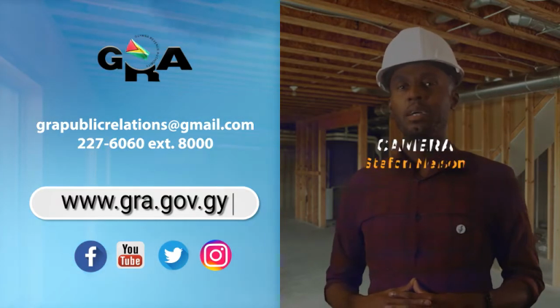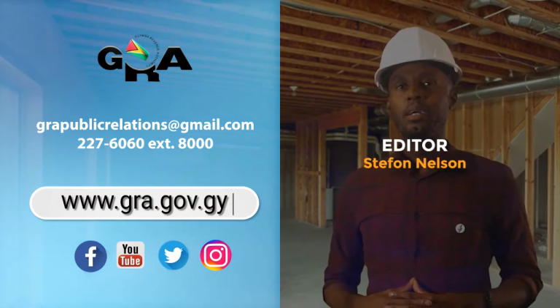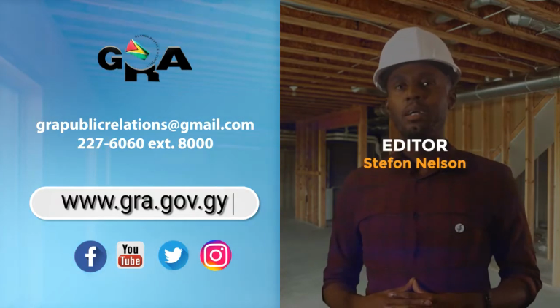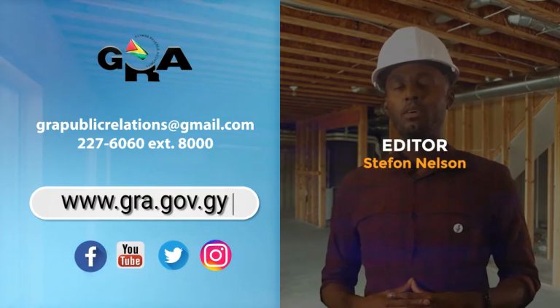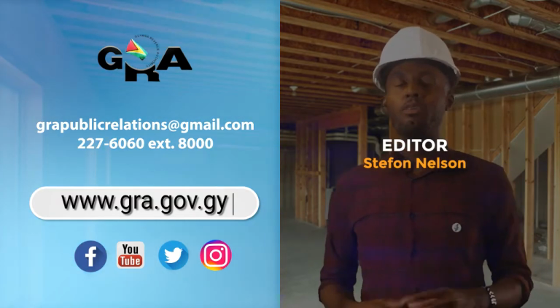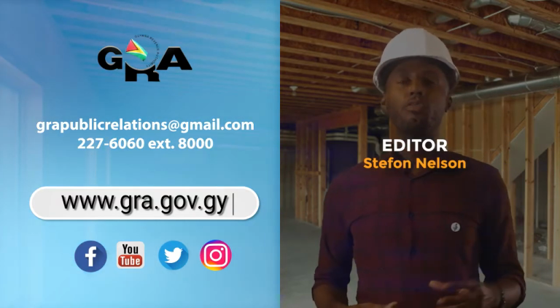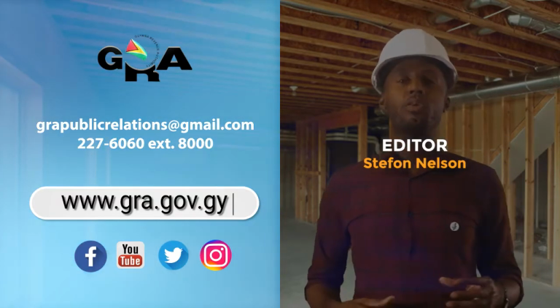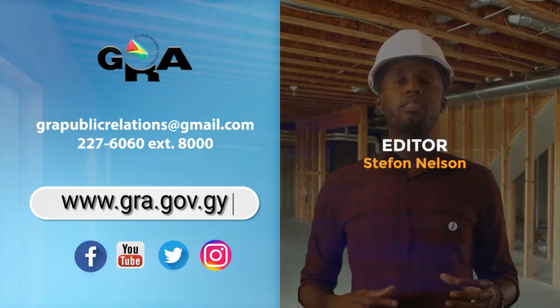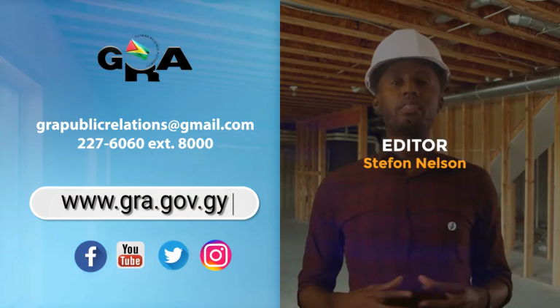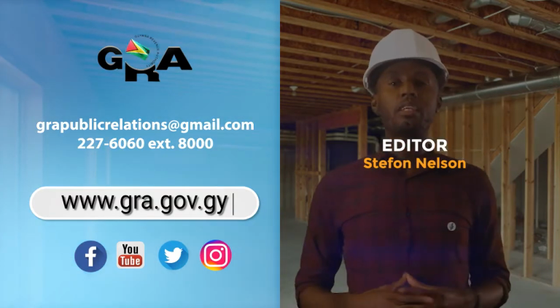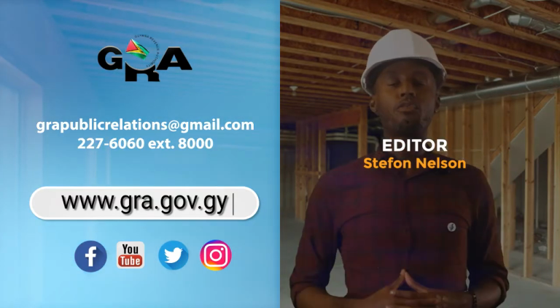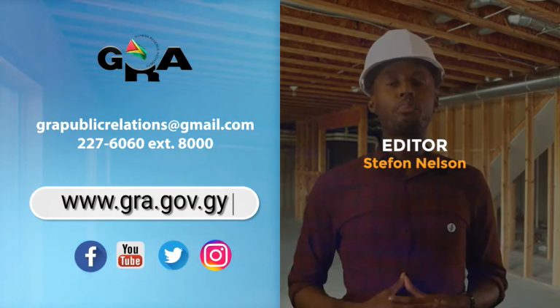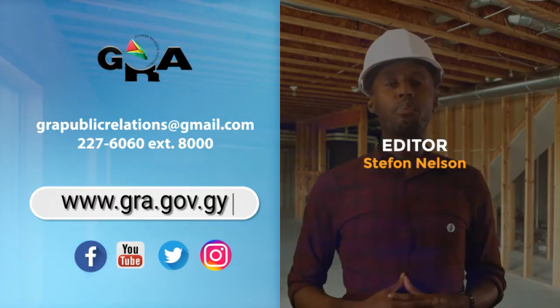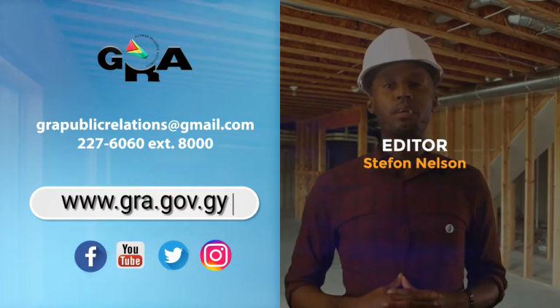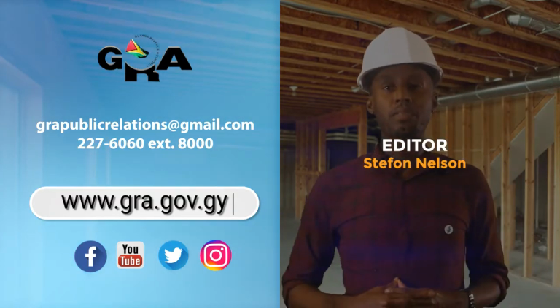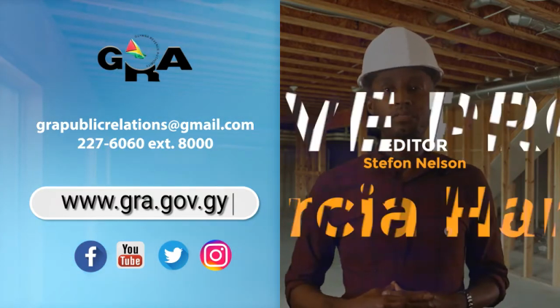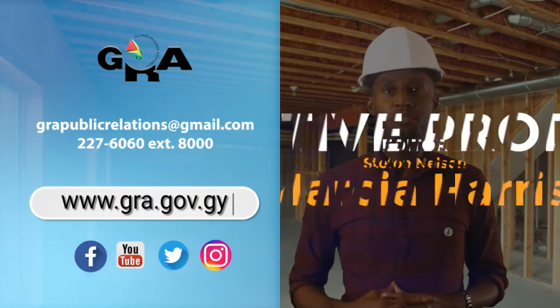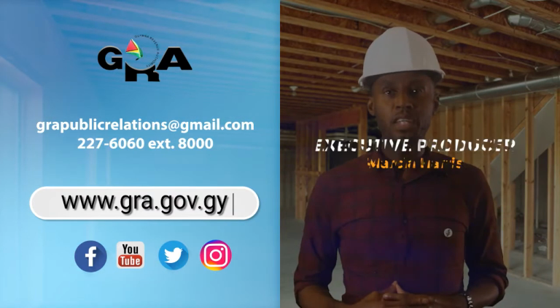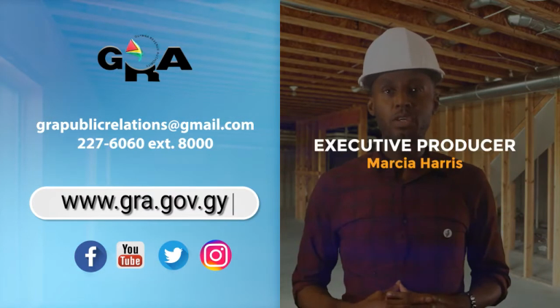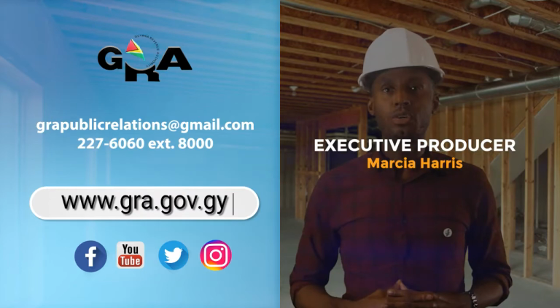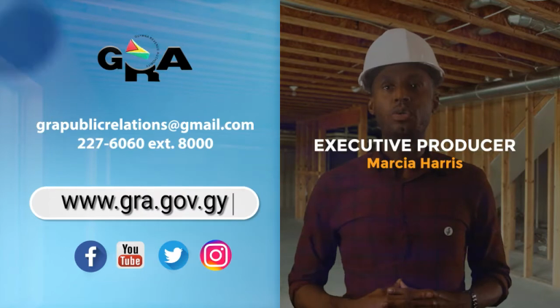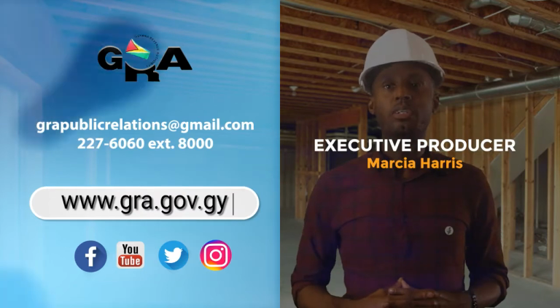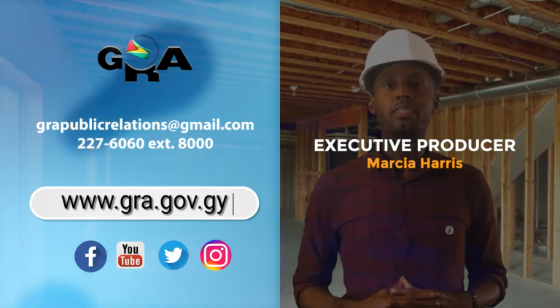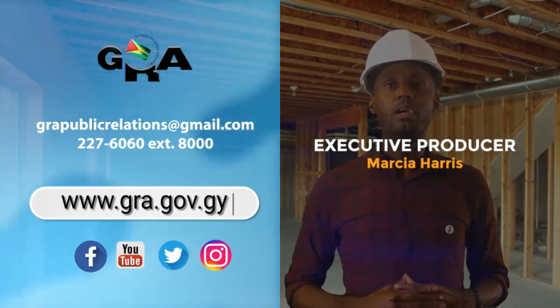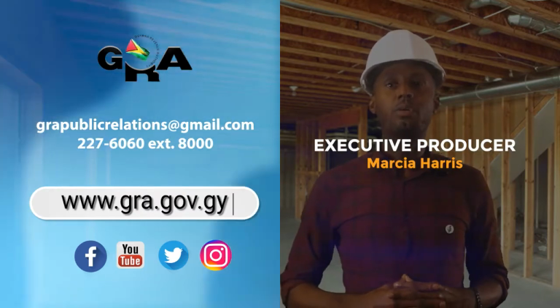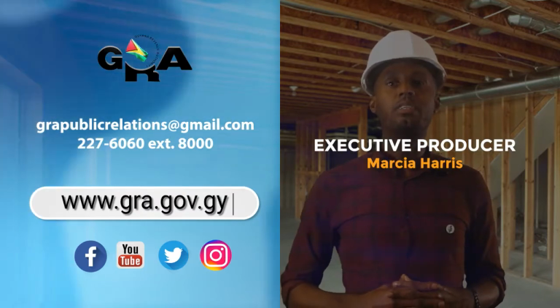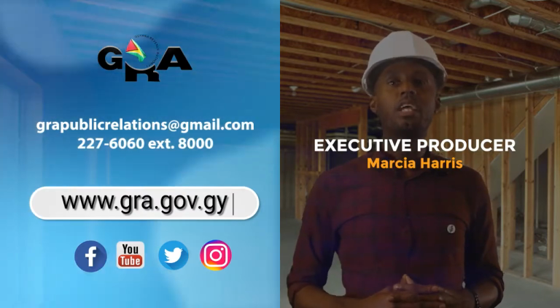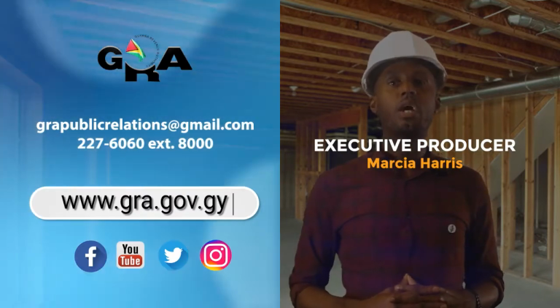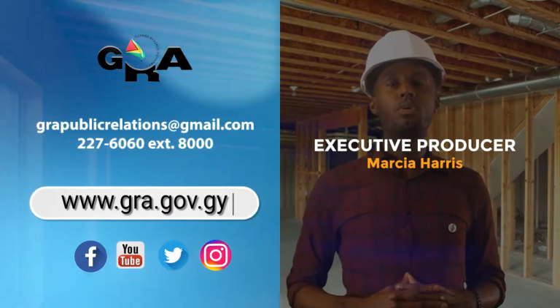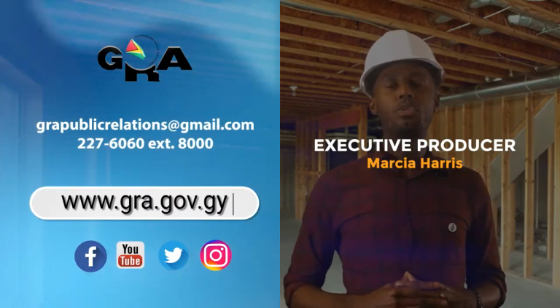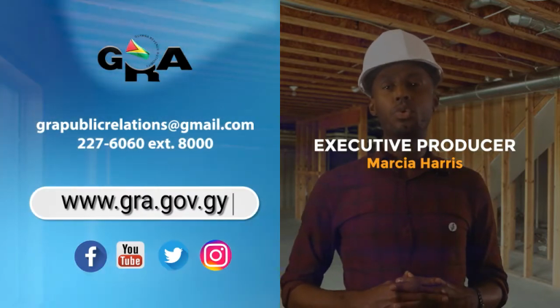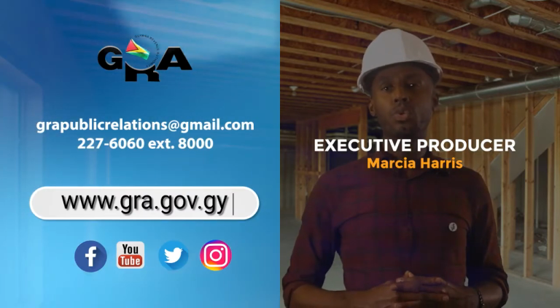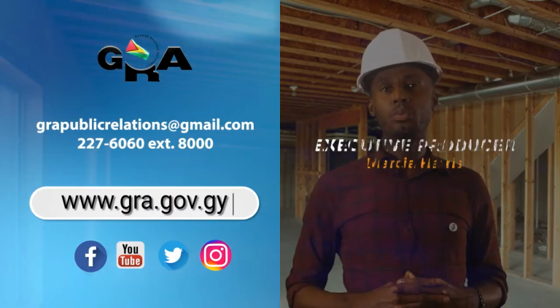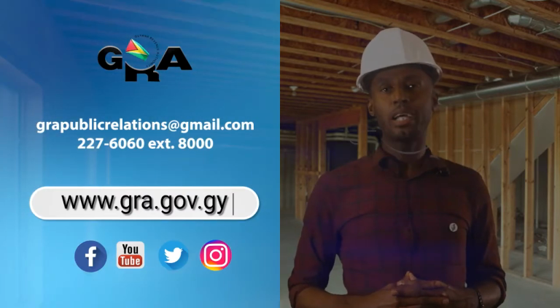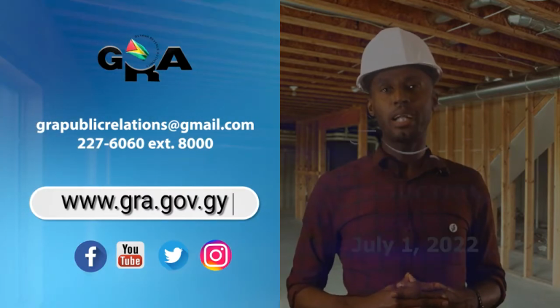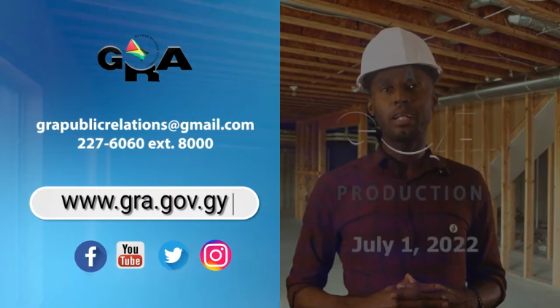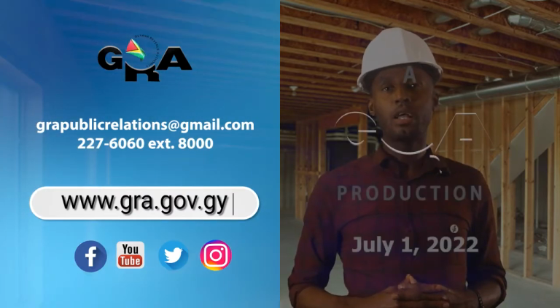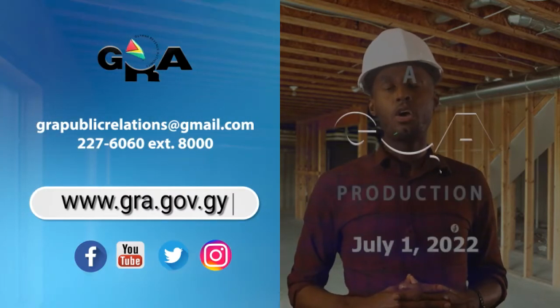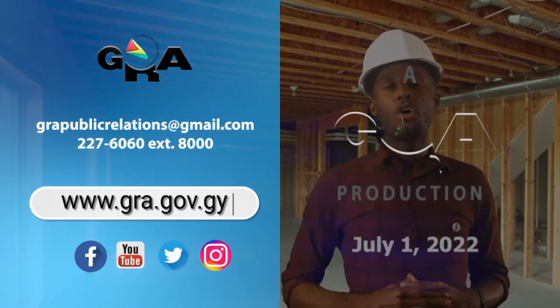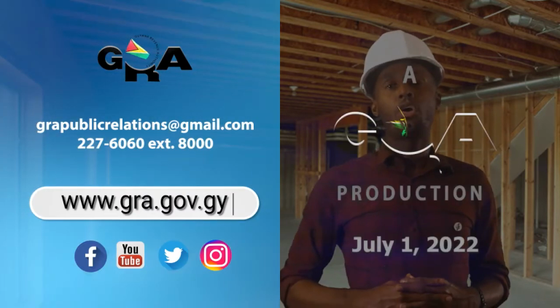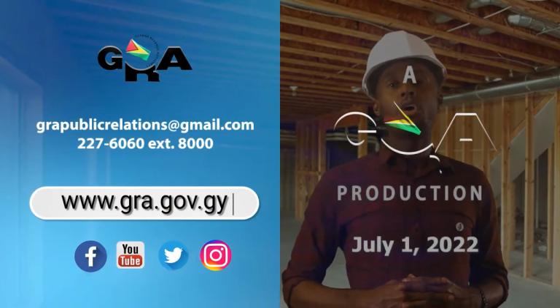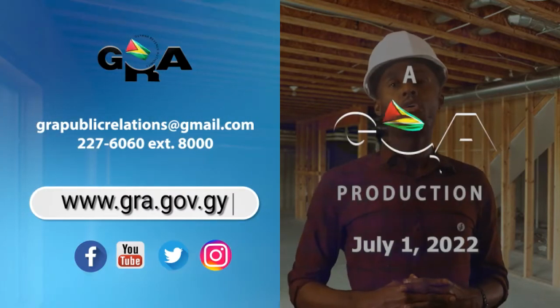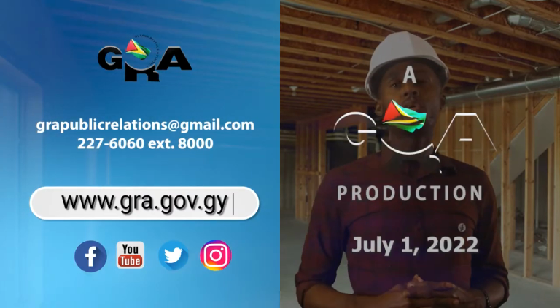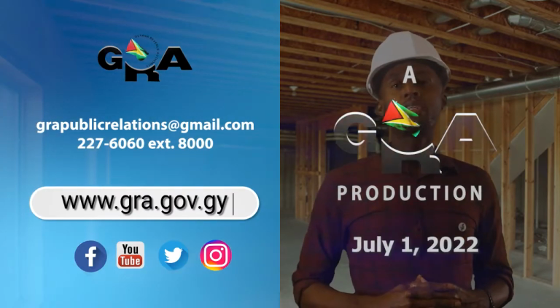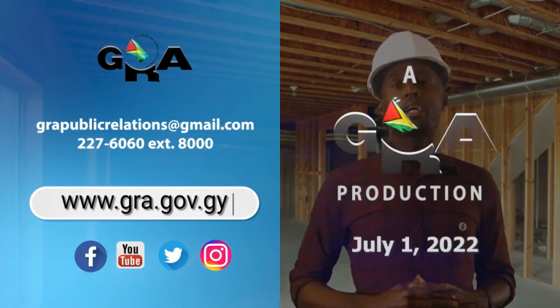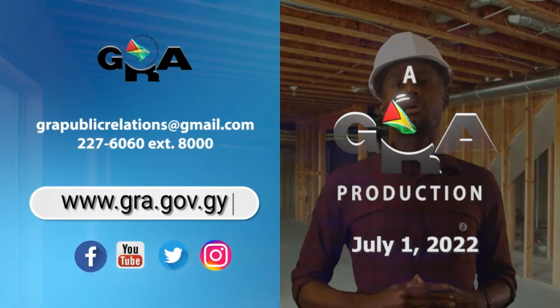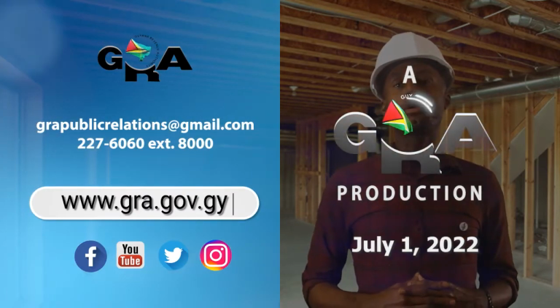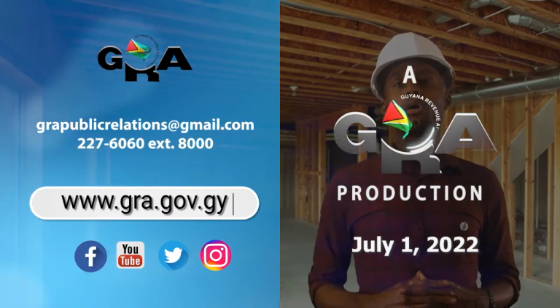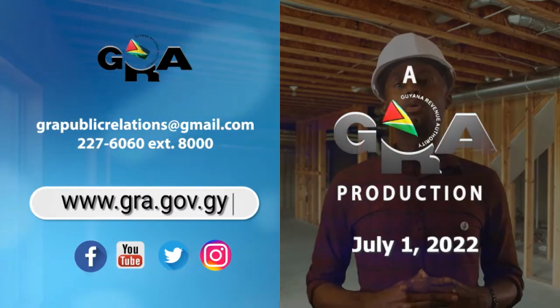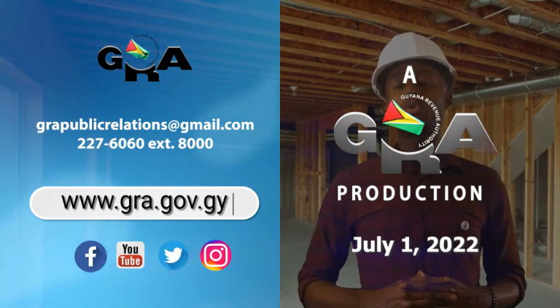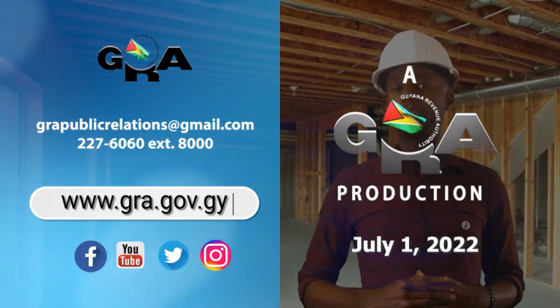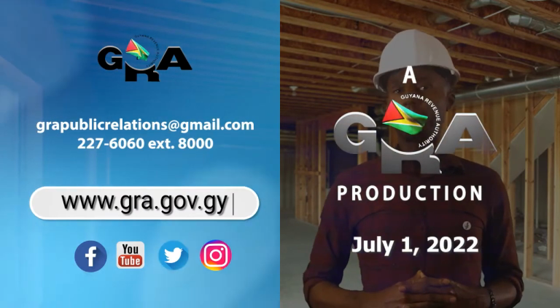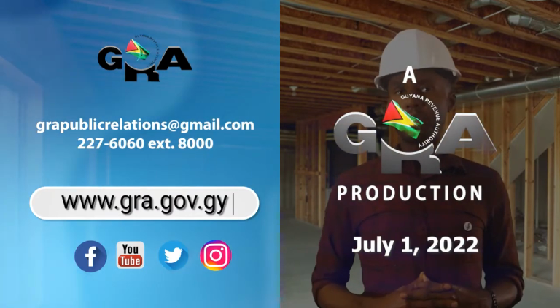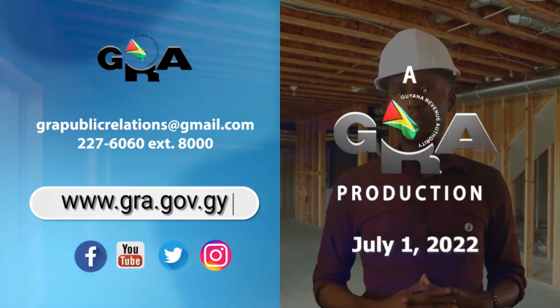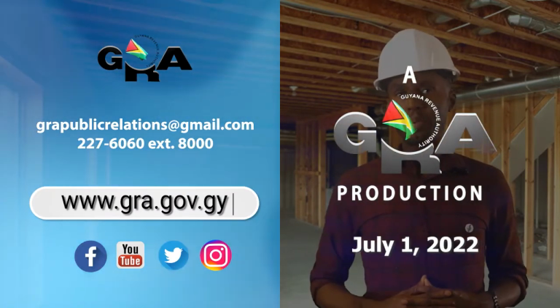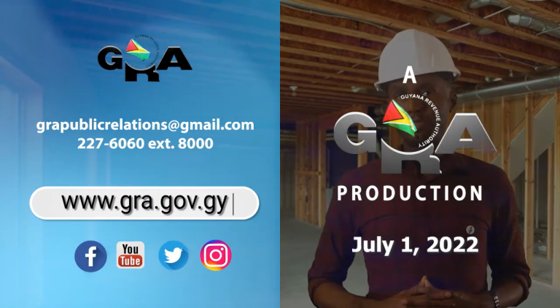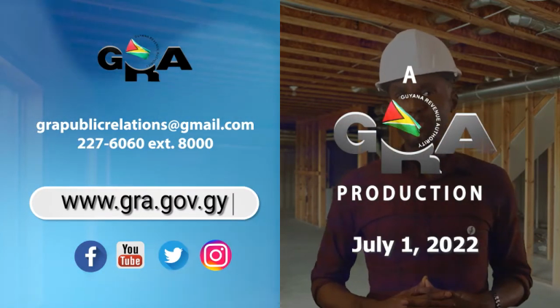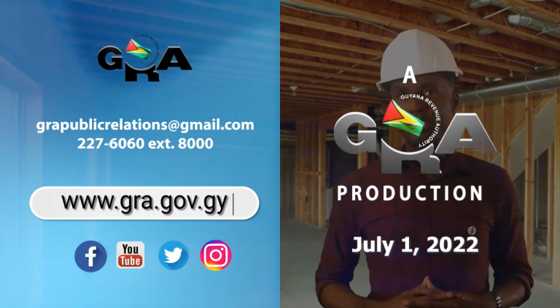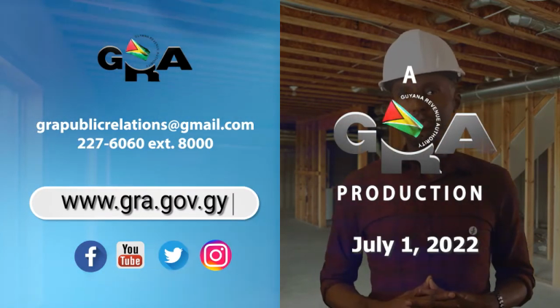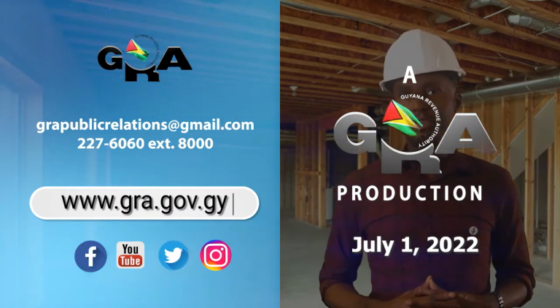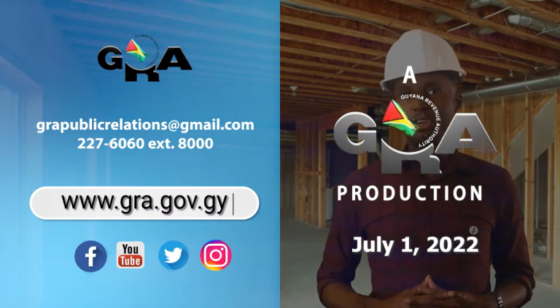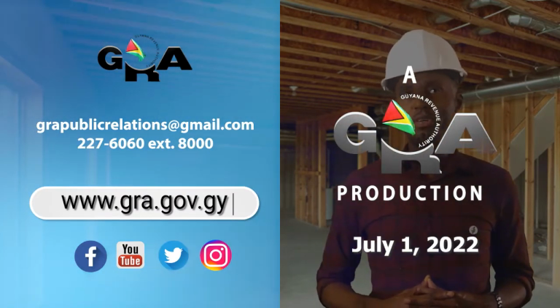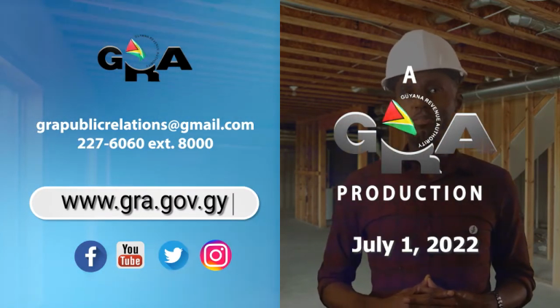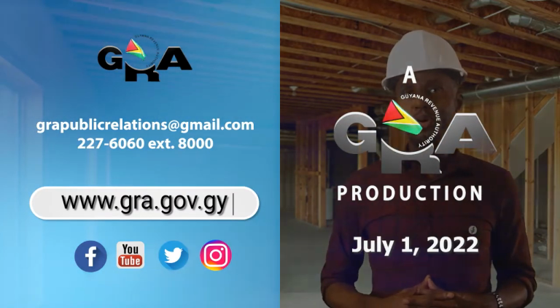If you wish to see a replay of this video, you can check out GRA's YouTube channel or our social media platforms to learn more.